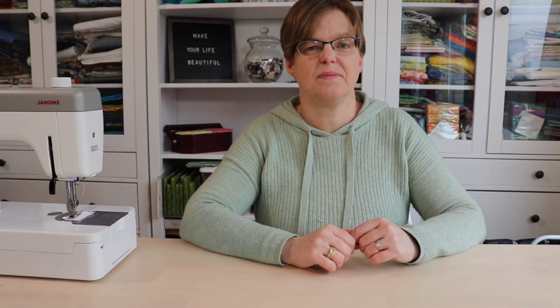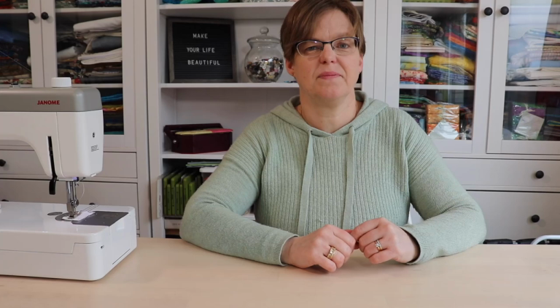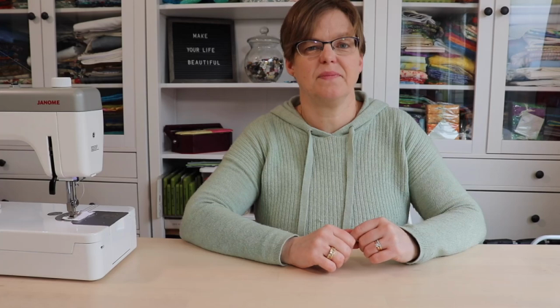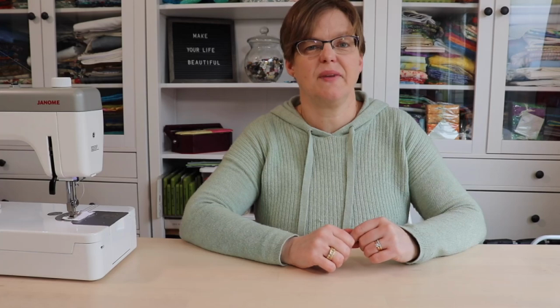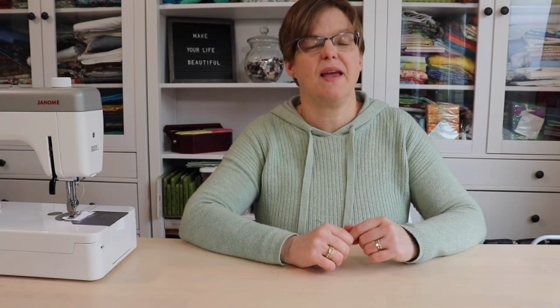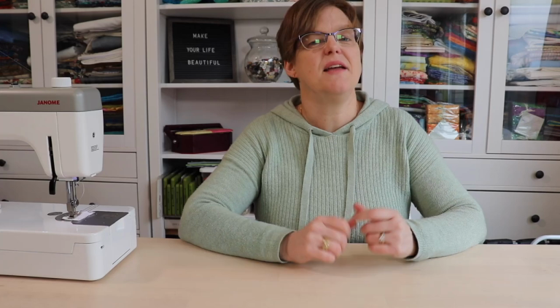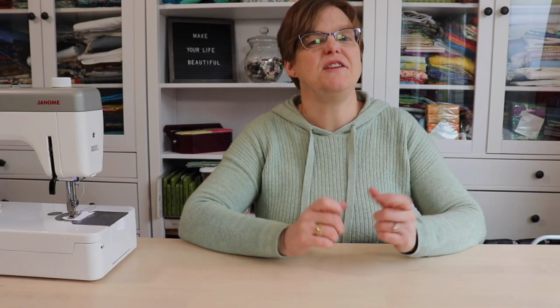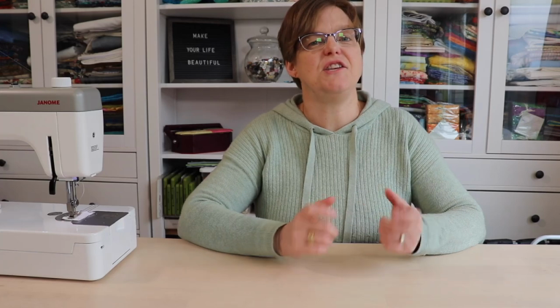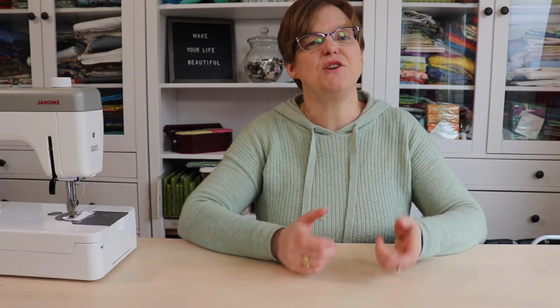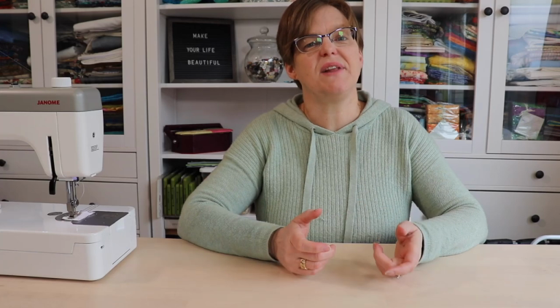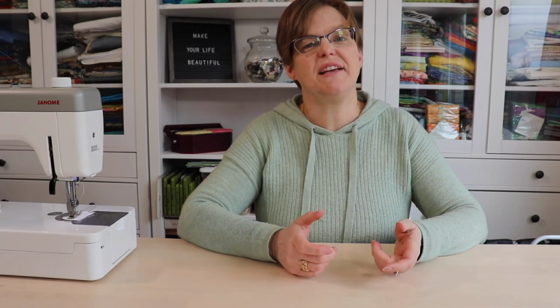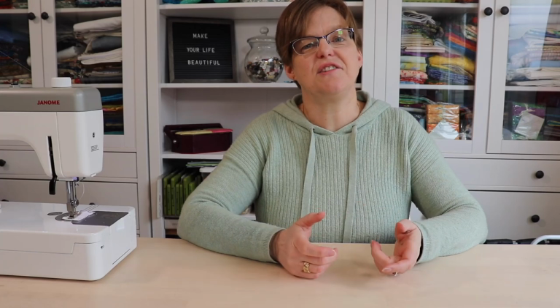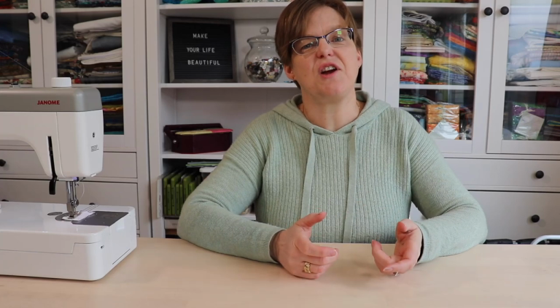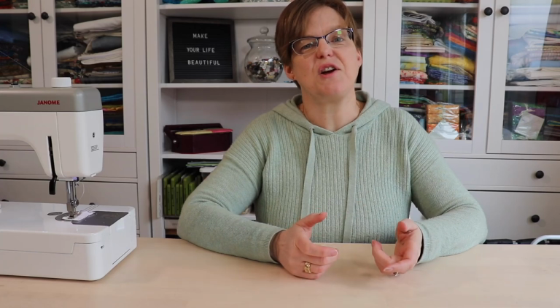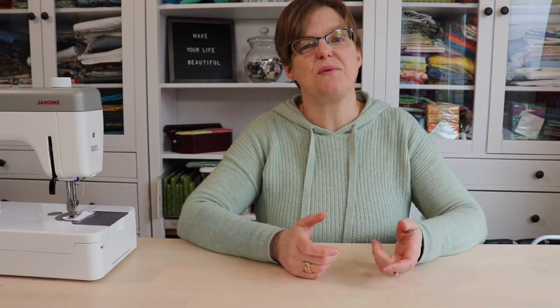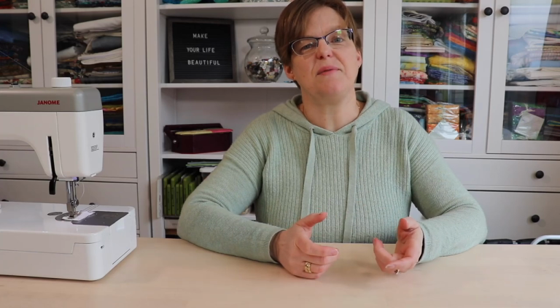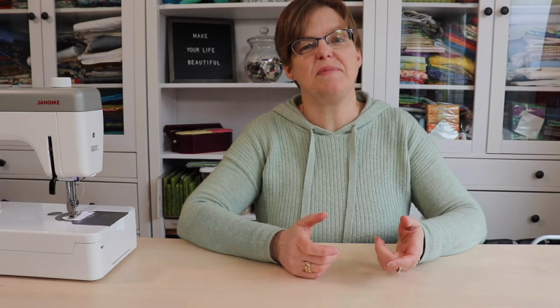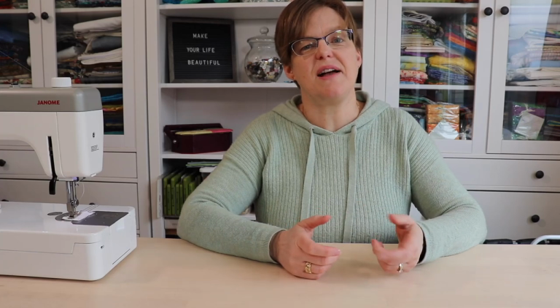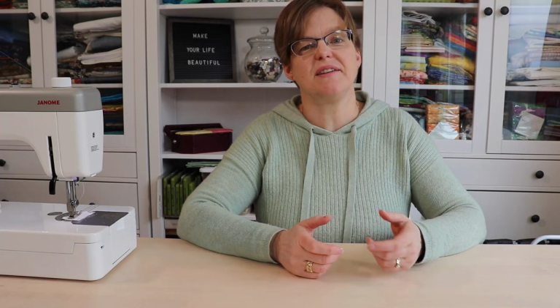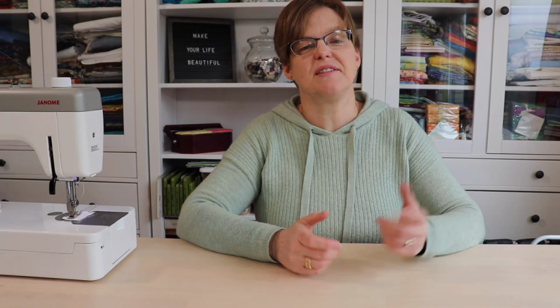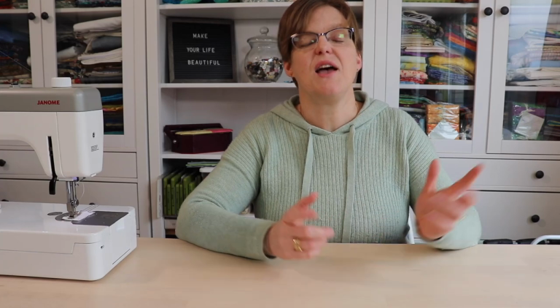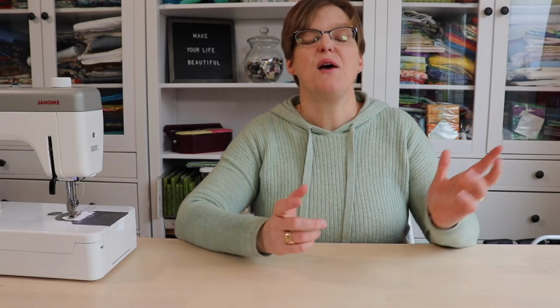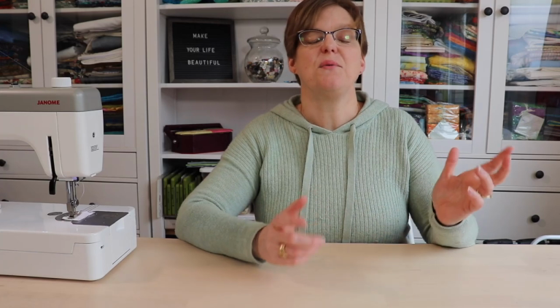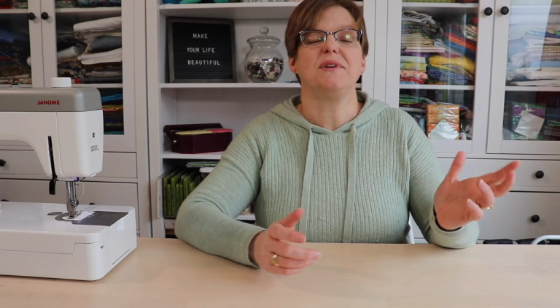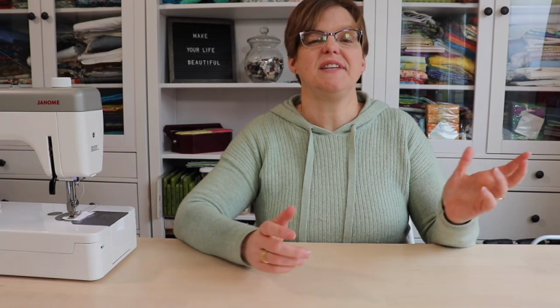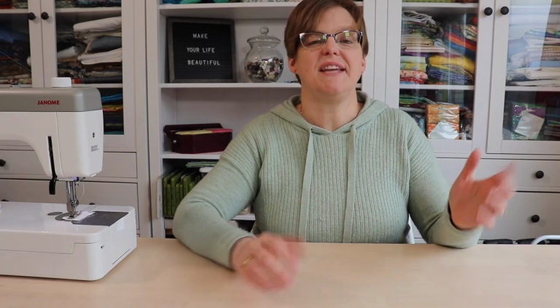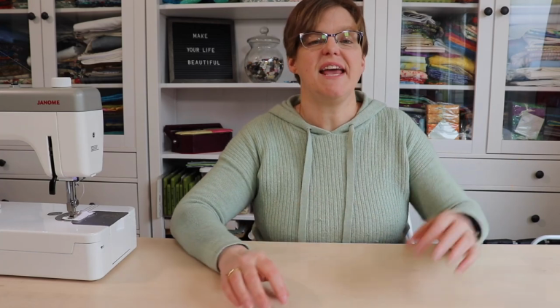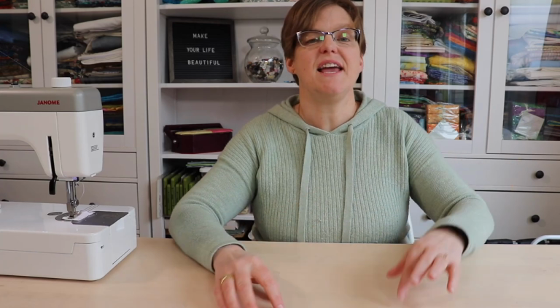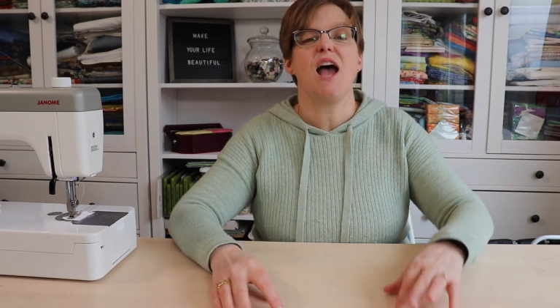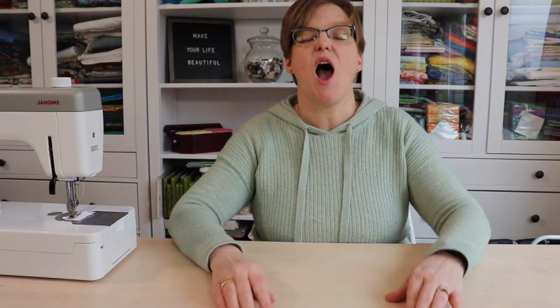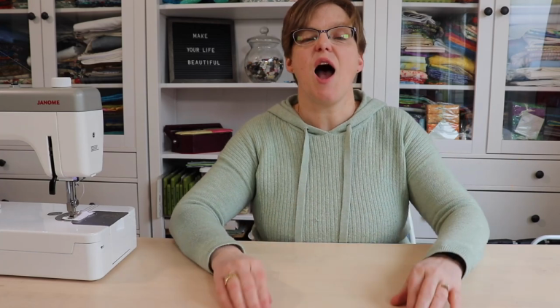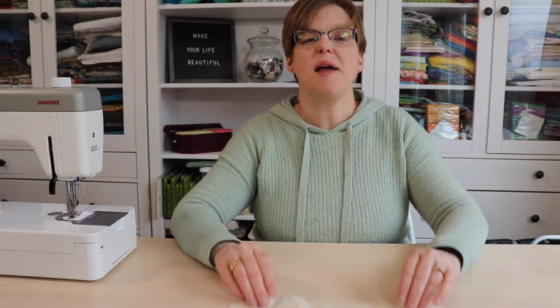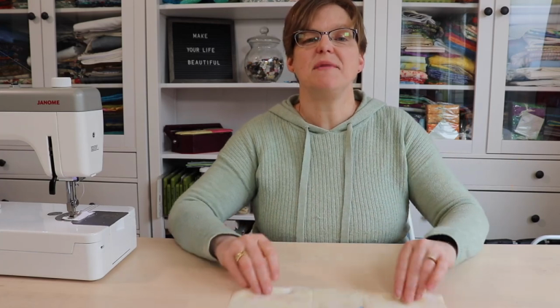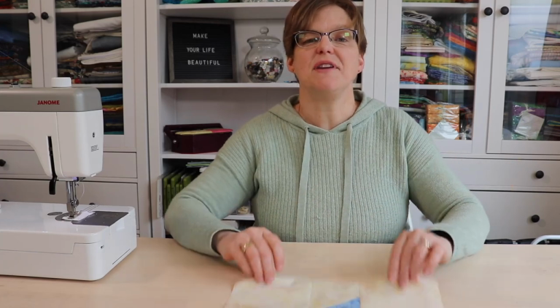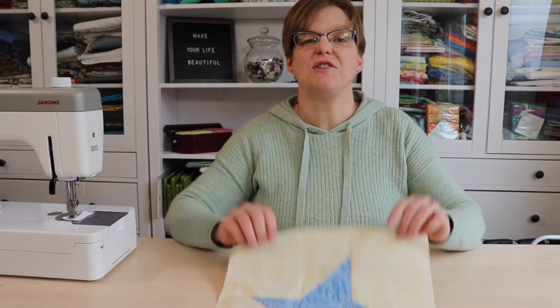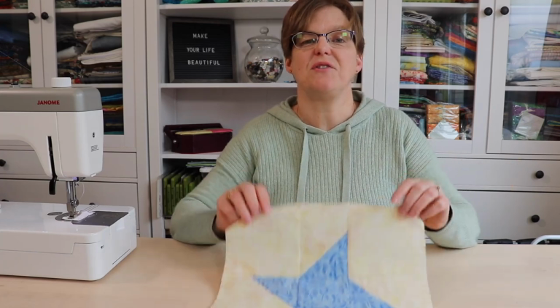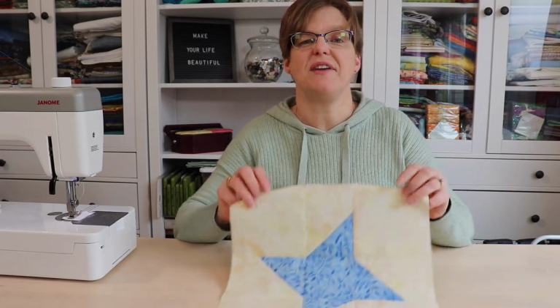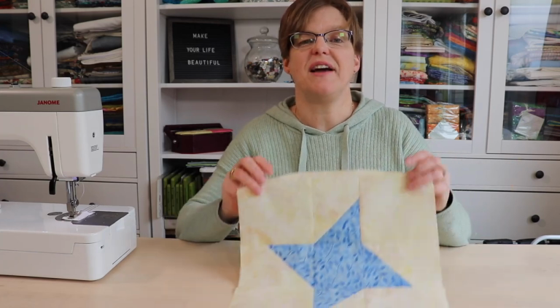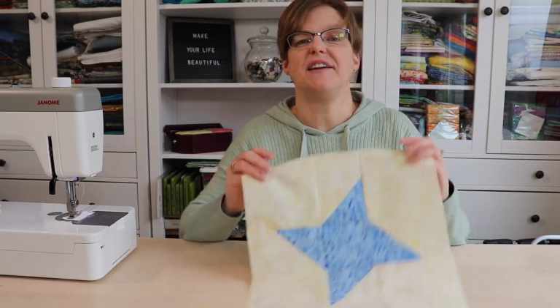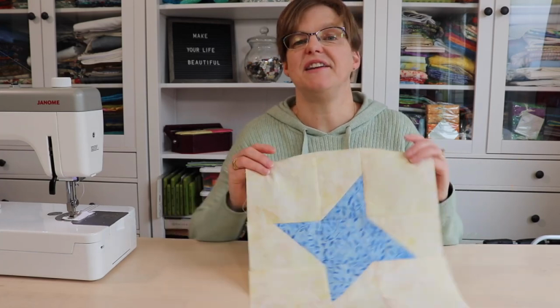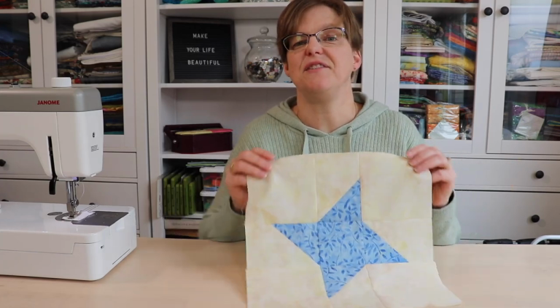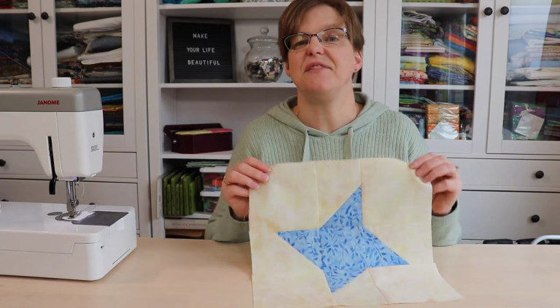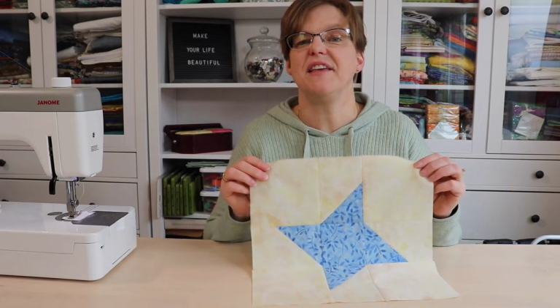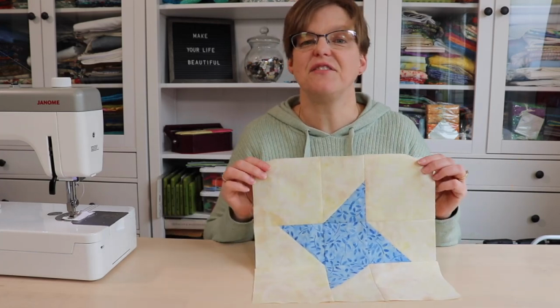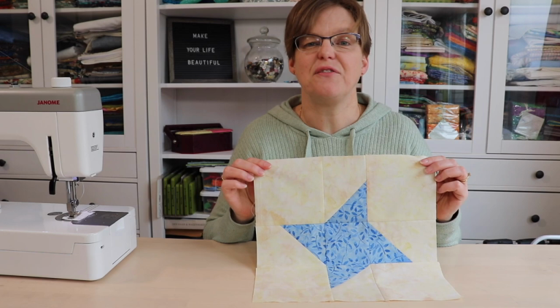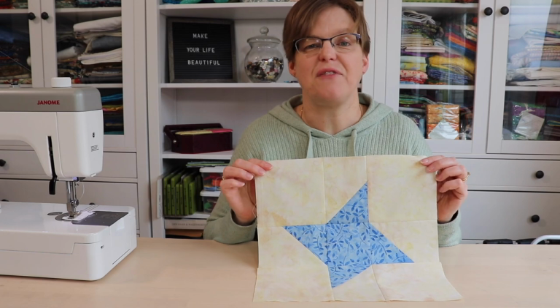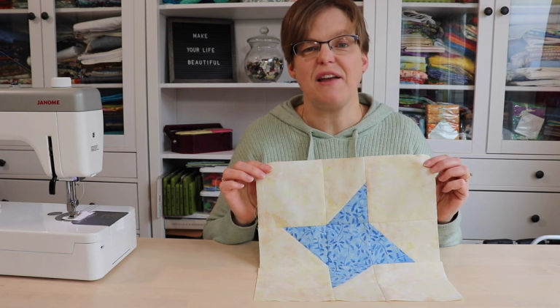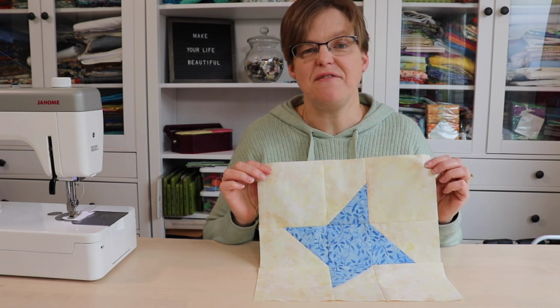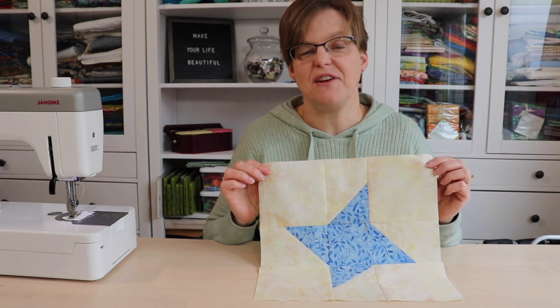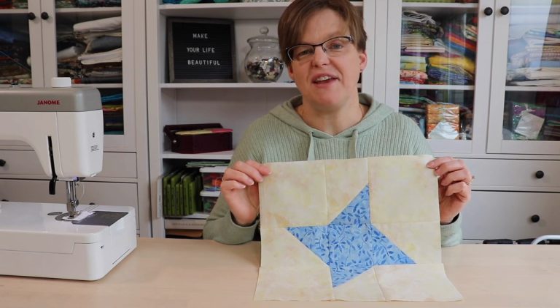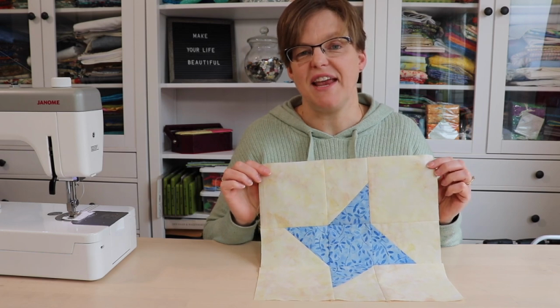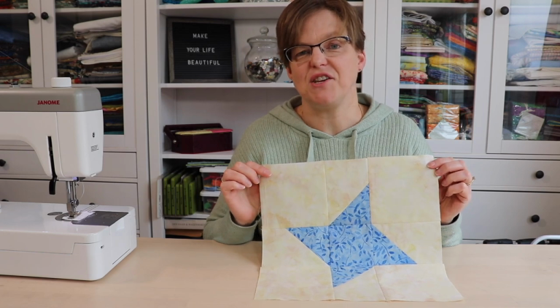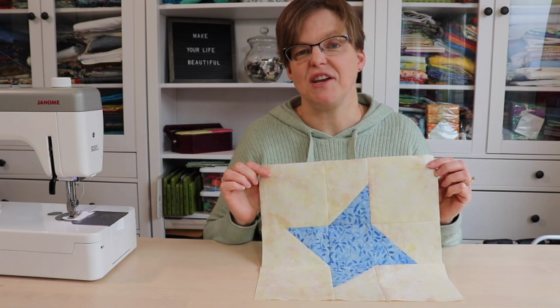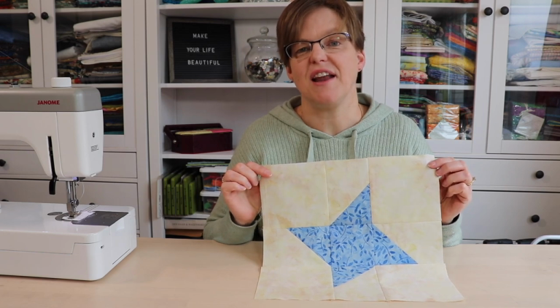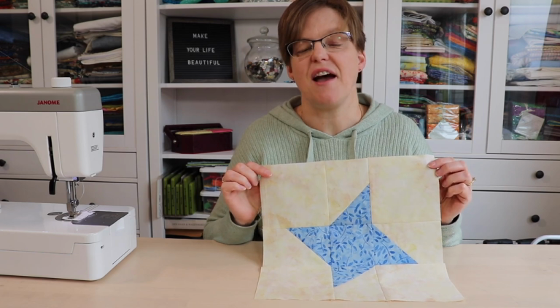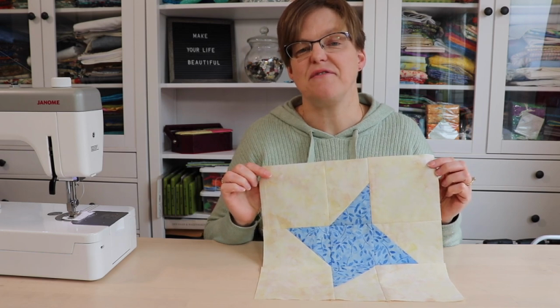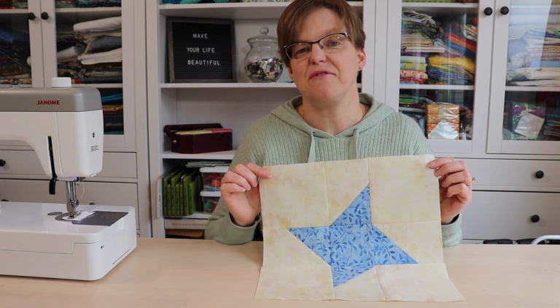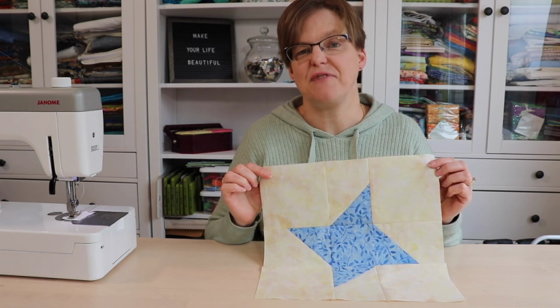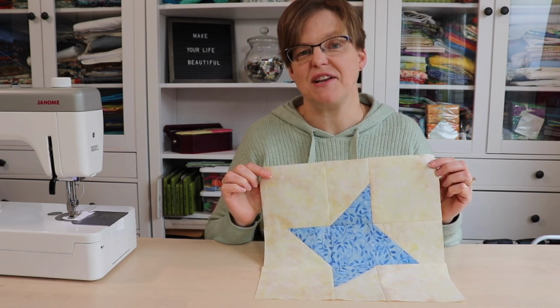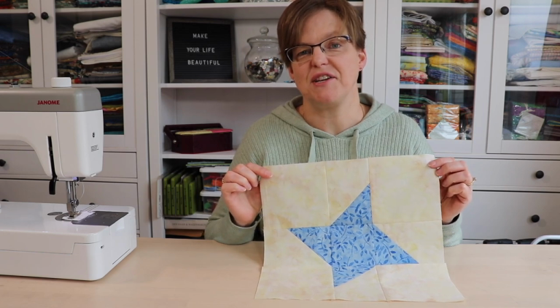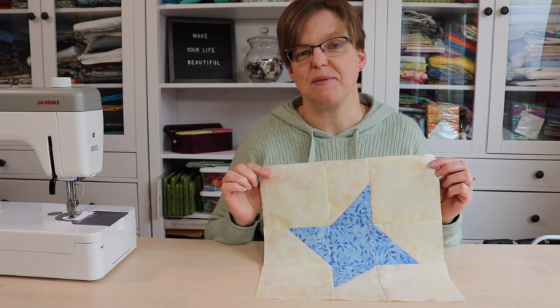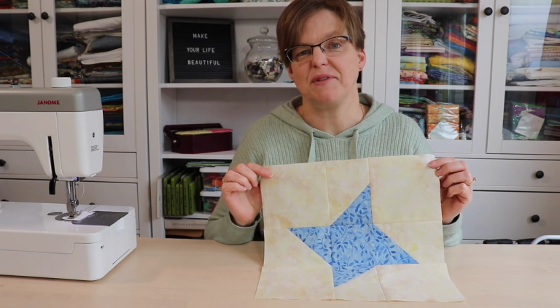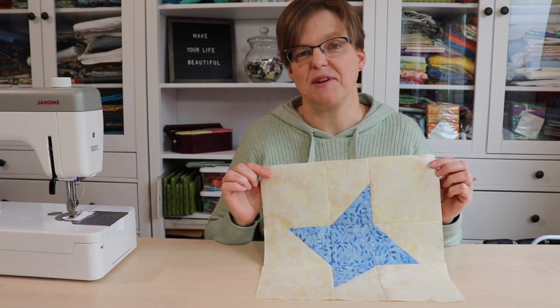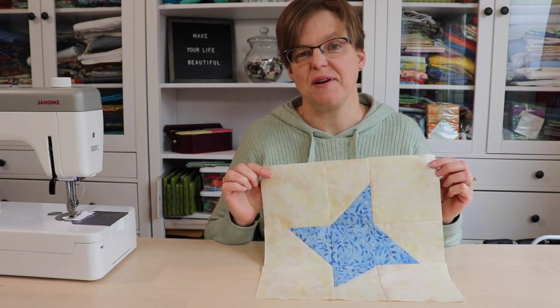Do you like star quilt blocks? Well today I'm going to show you how to do this fun variation of a friendship star.